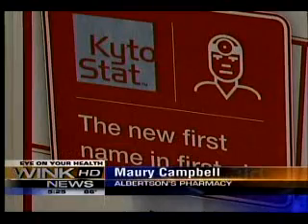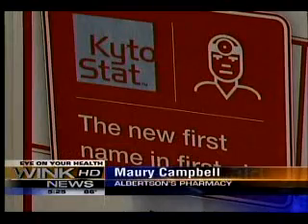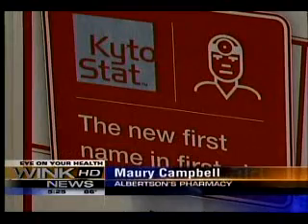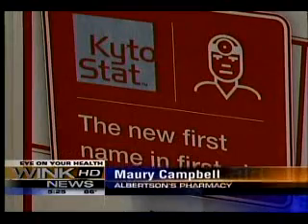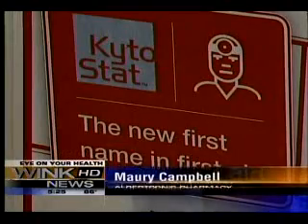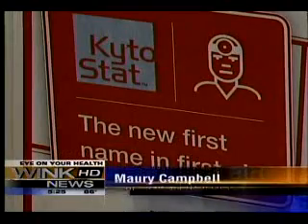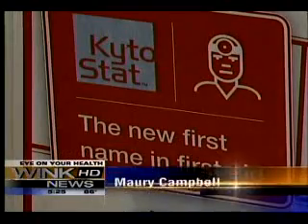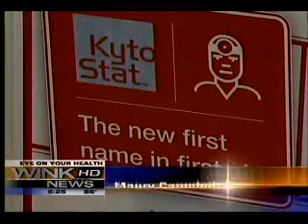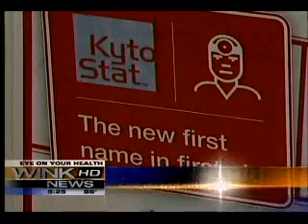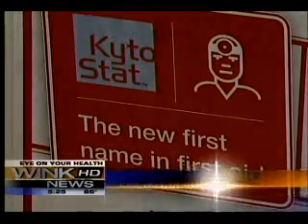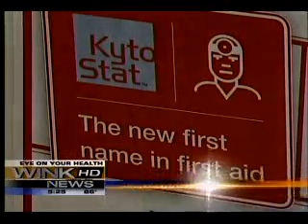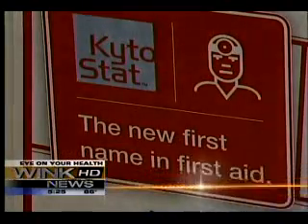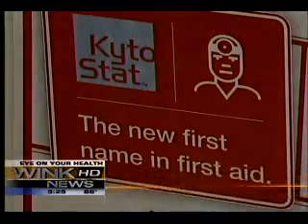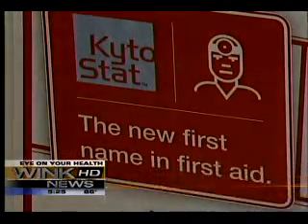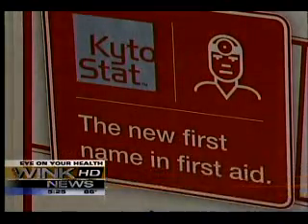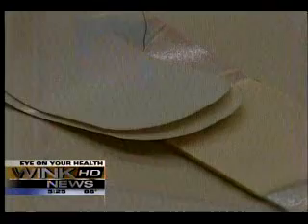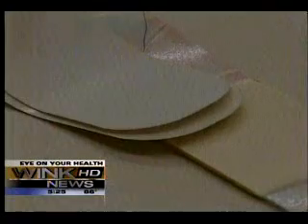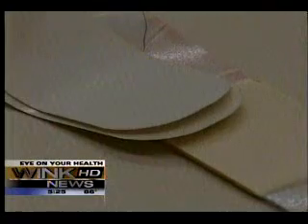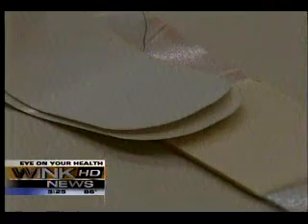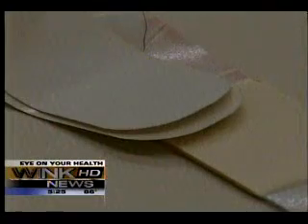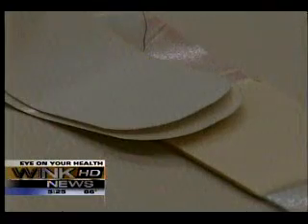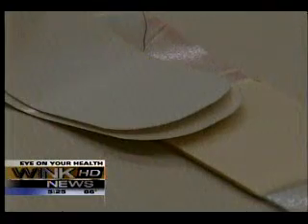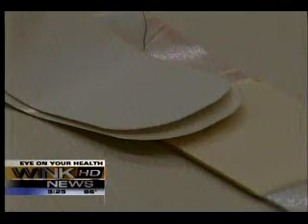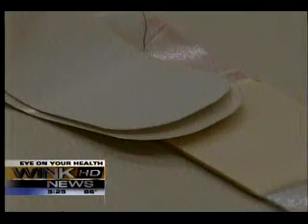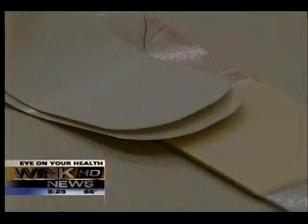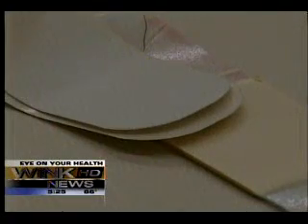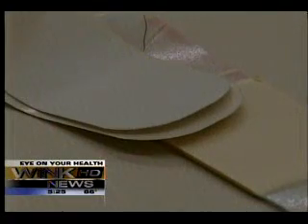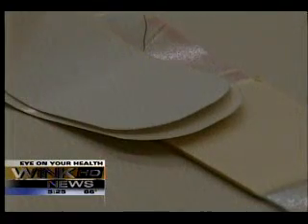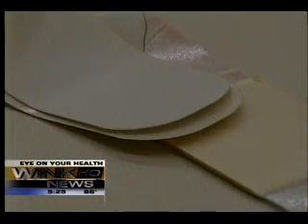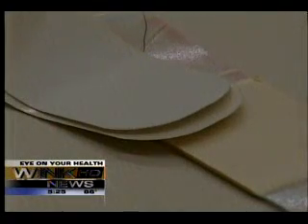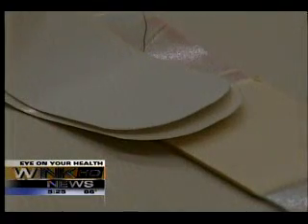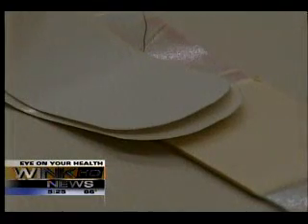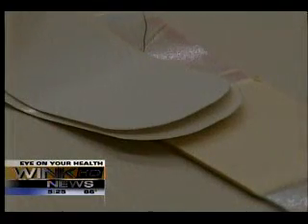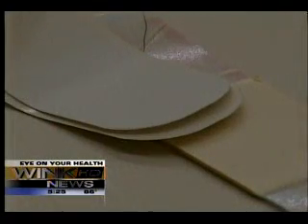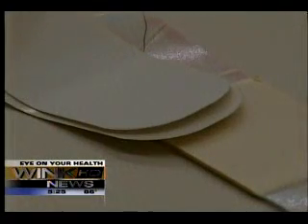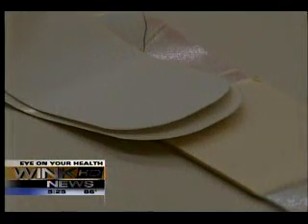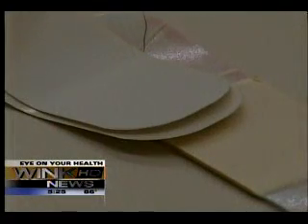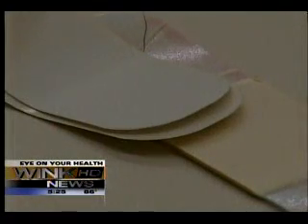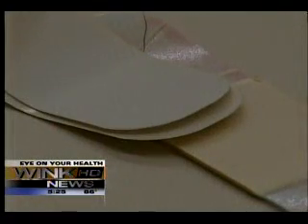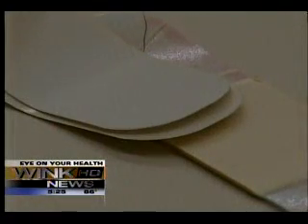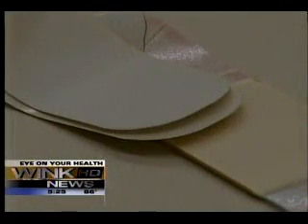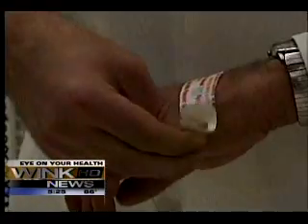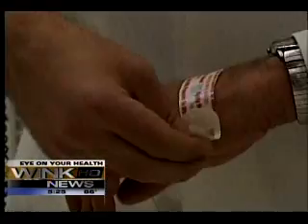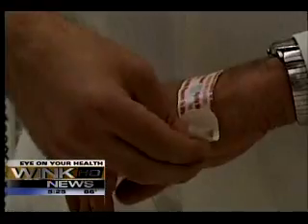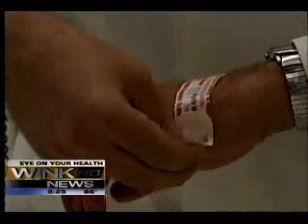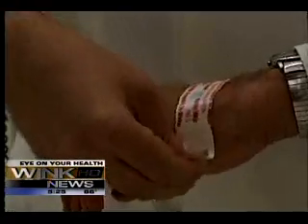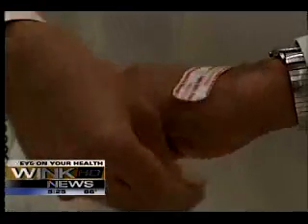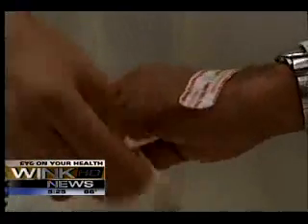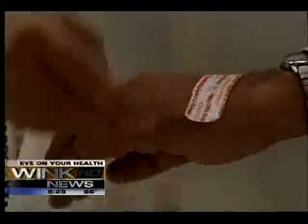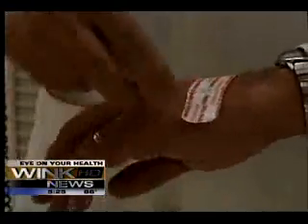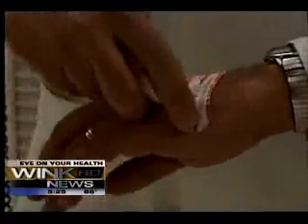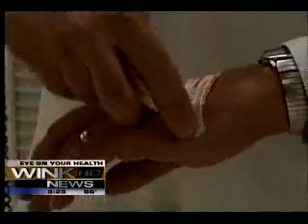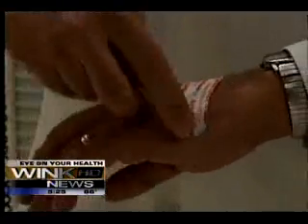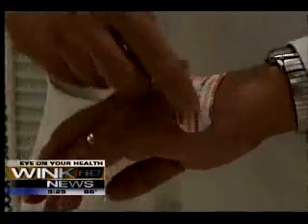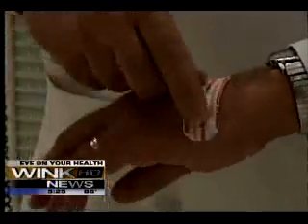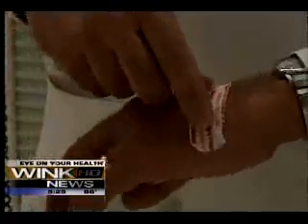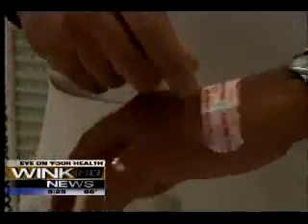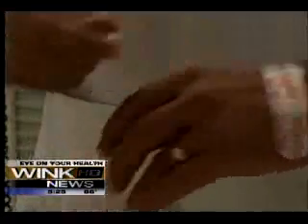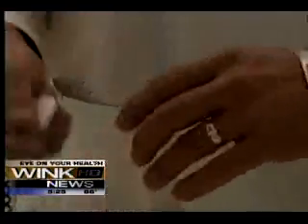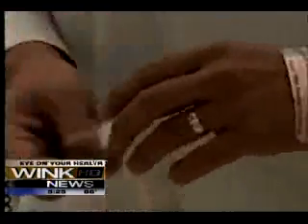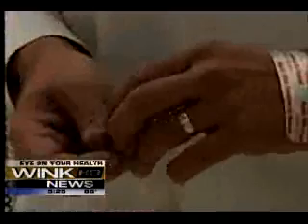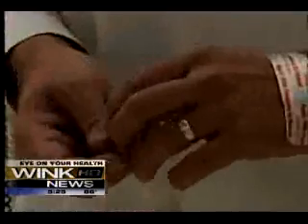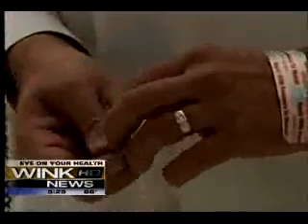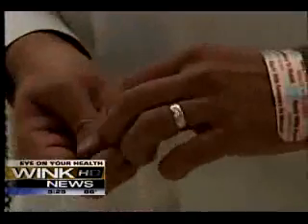The bandage is made with a compound found in shrimp shells. When put in direct contact with blood, it stops stubborn bleeding and seals the wound.